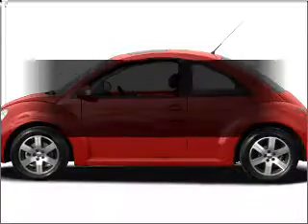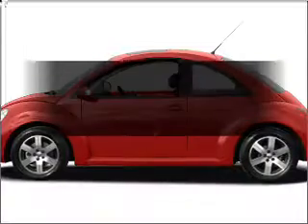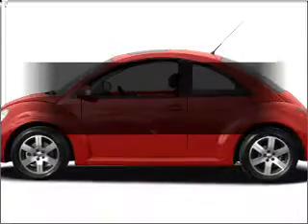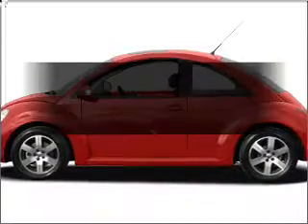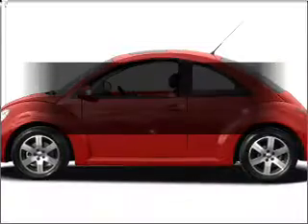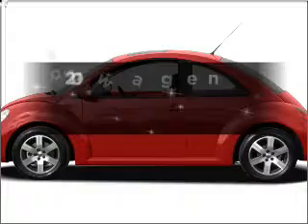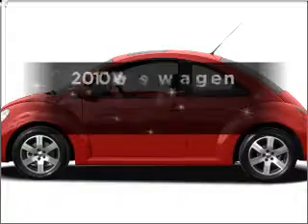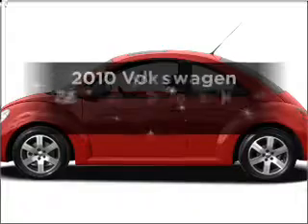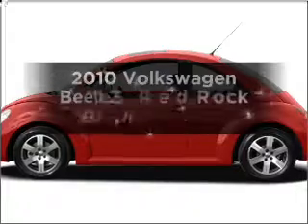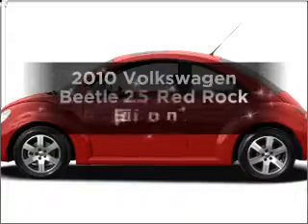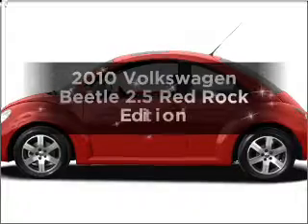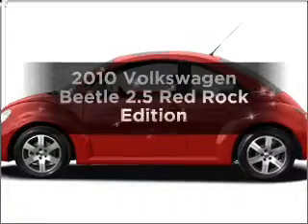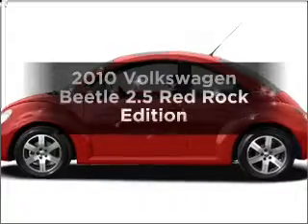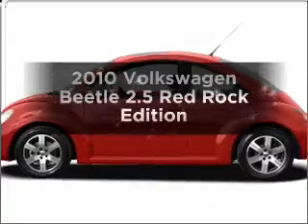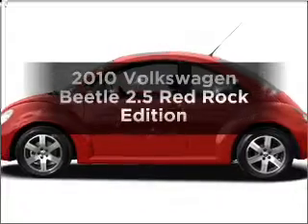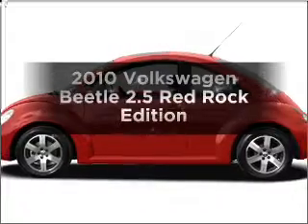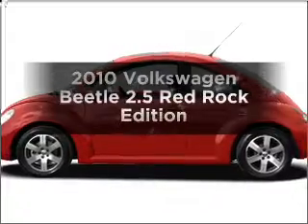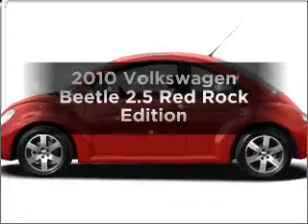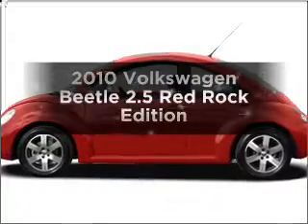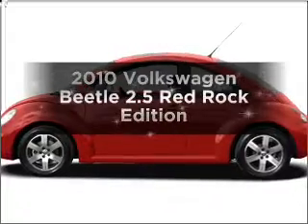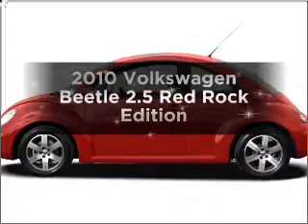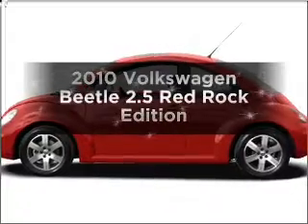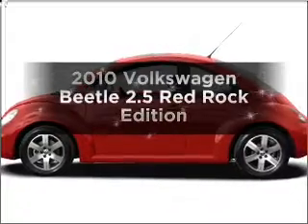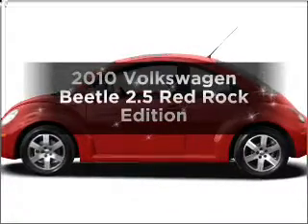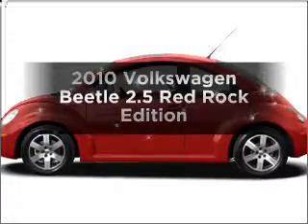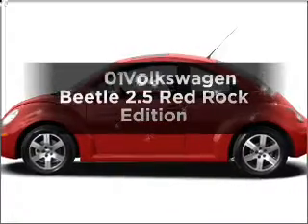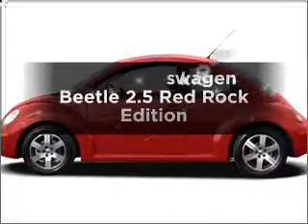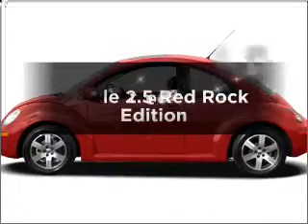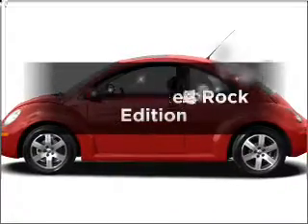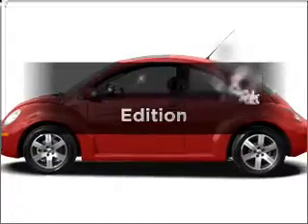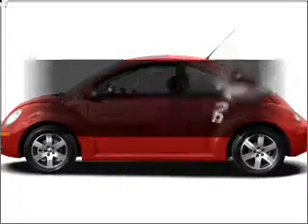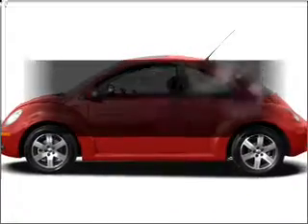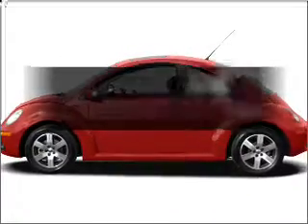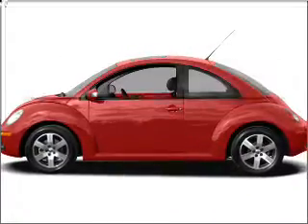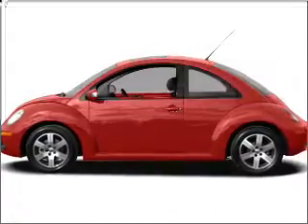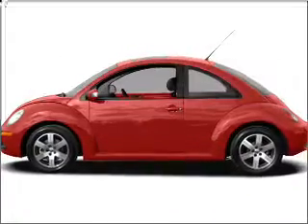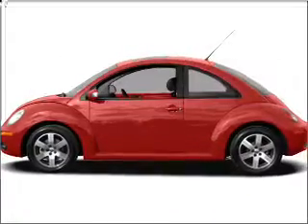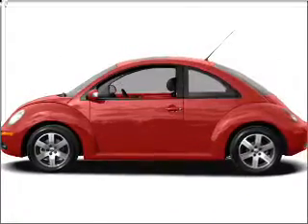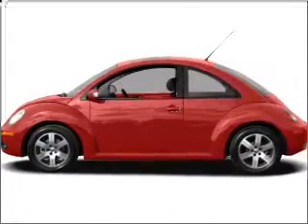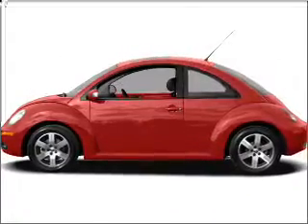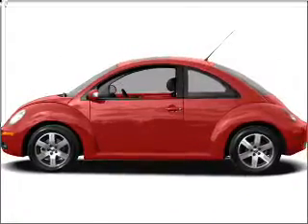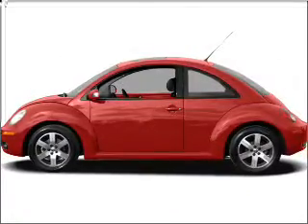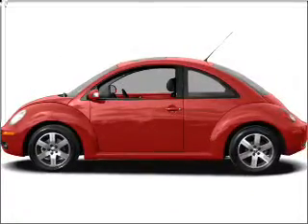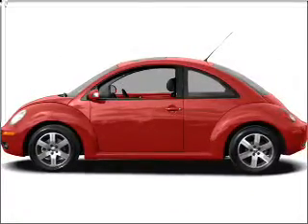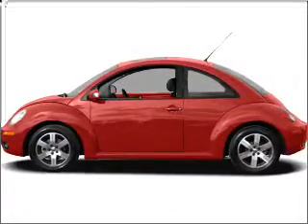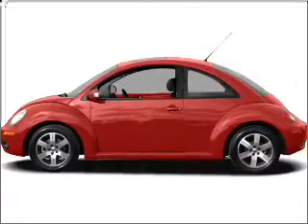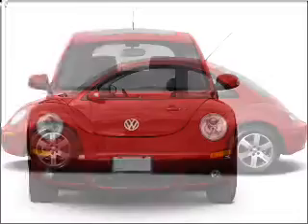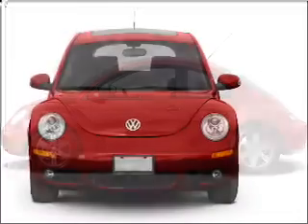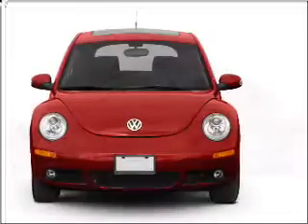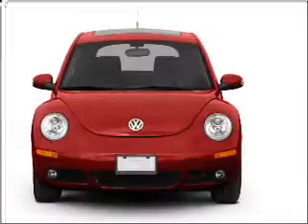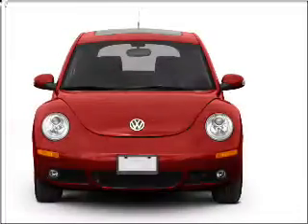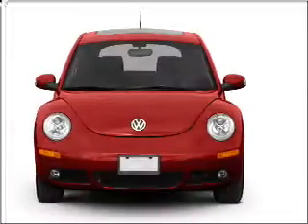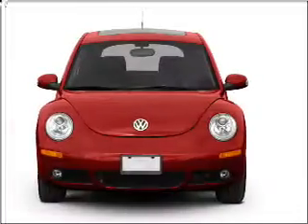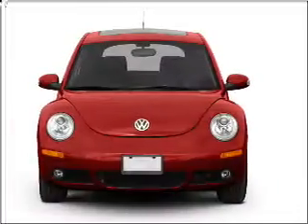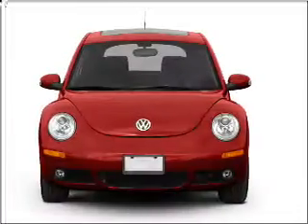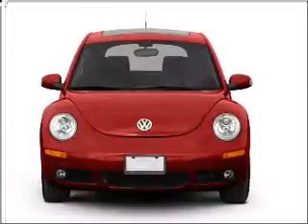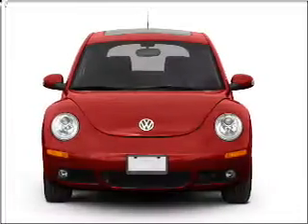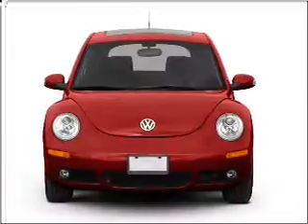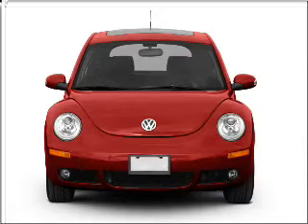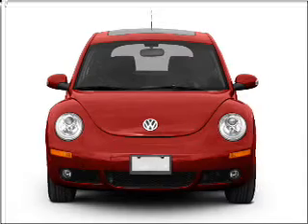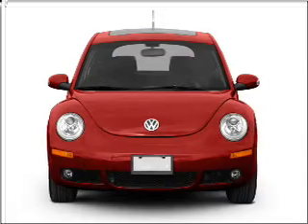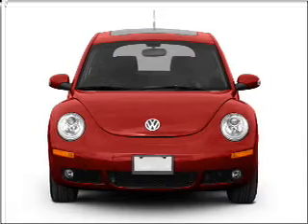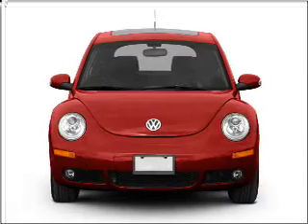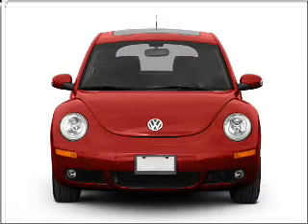Get noticed in this 2010 Volkswagen Beetle. If you're looking for a first-rate auto, this one could be yours today.